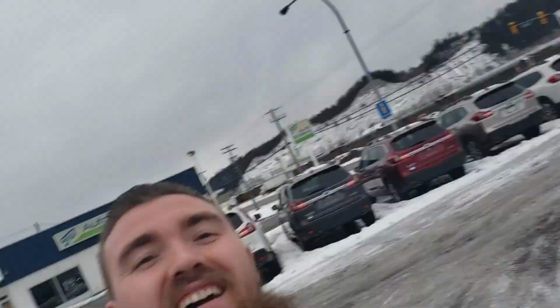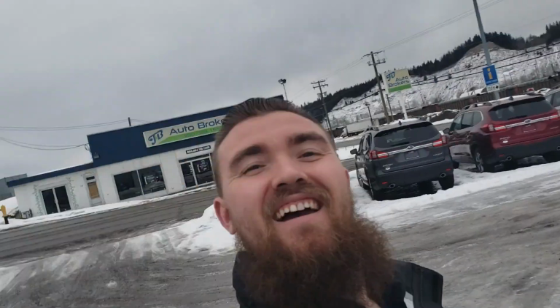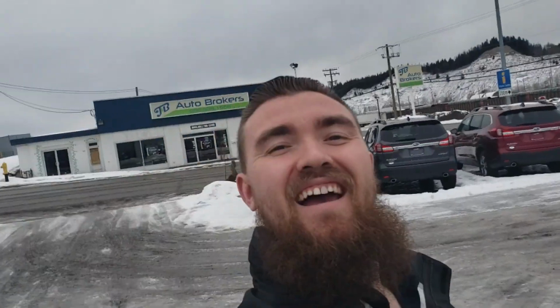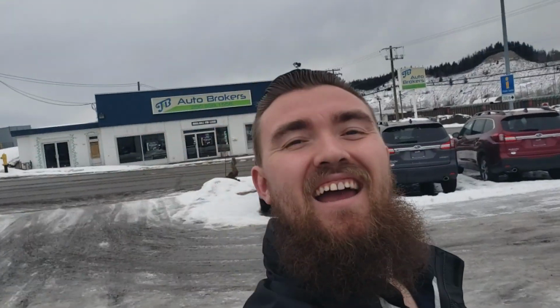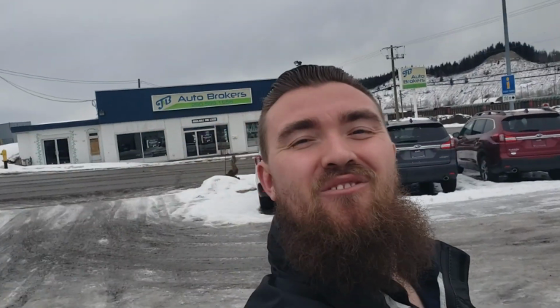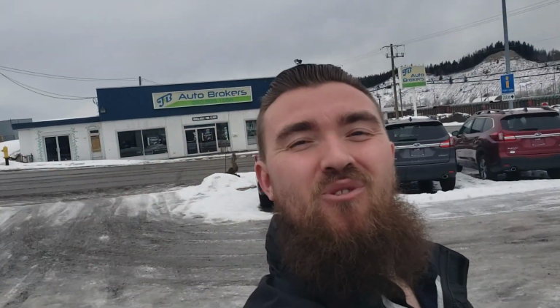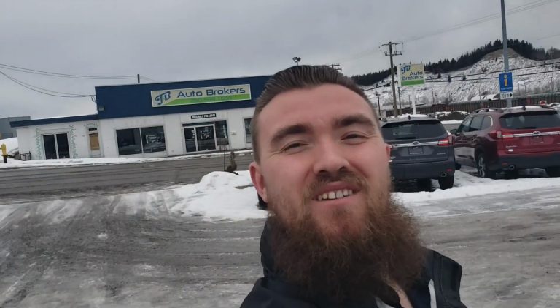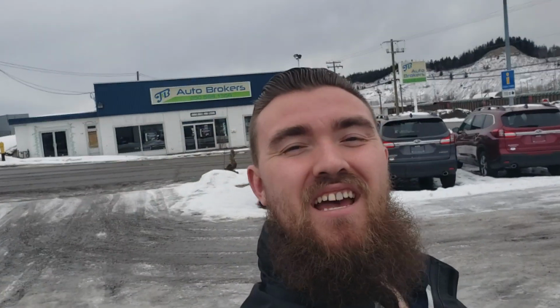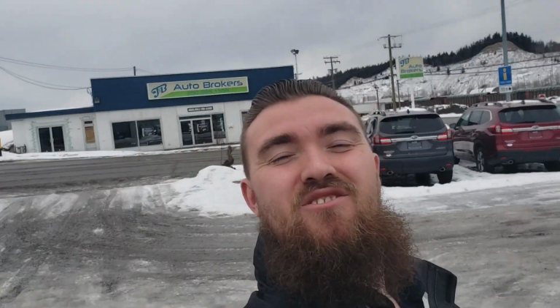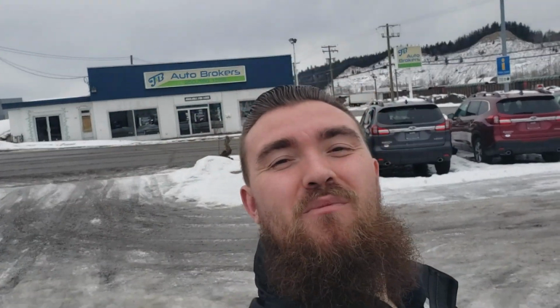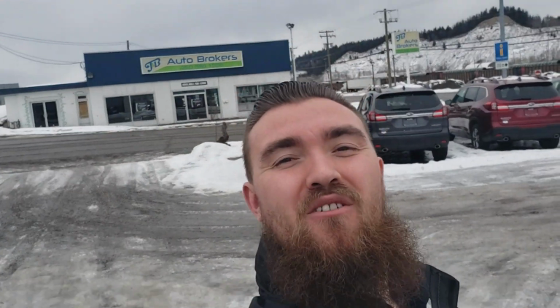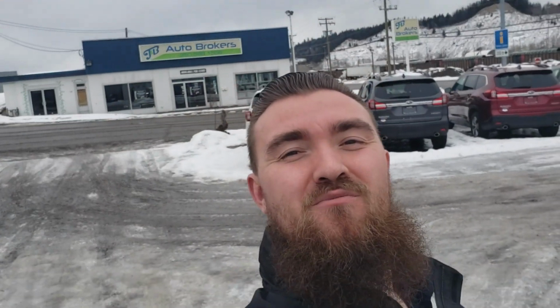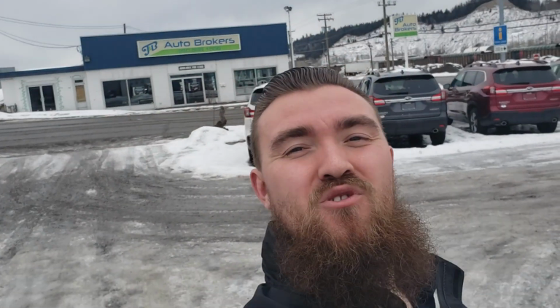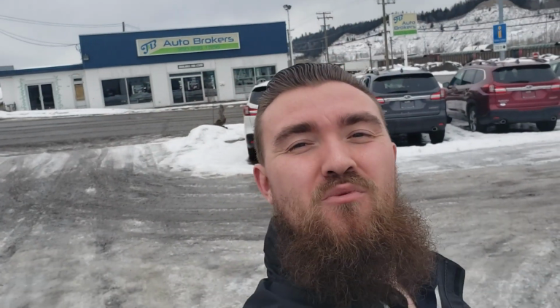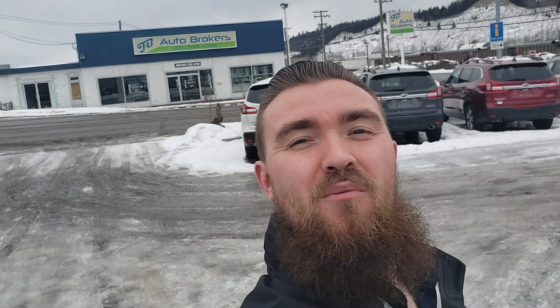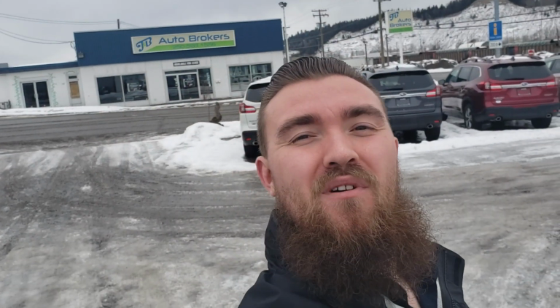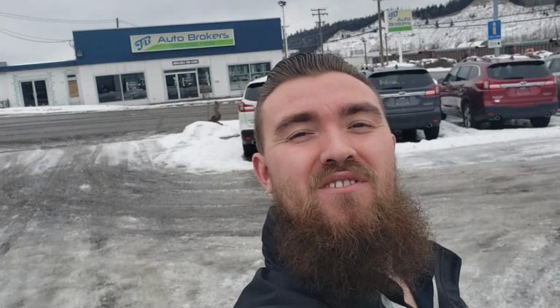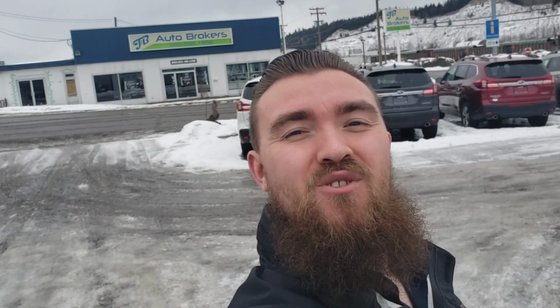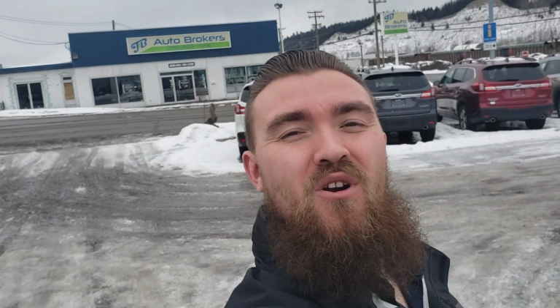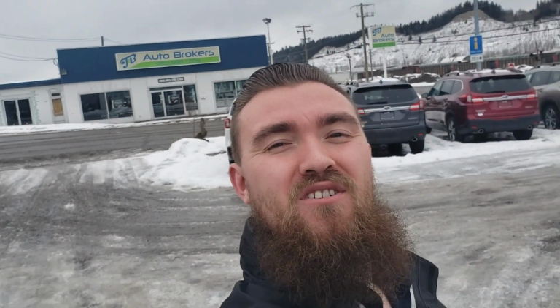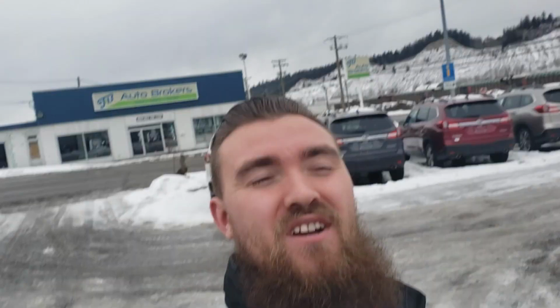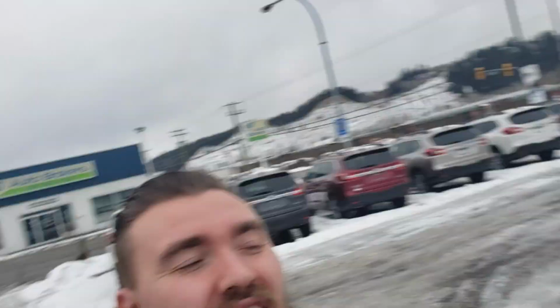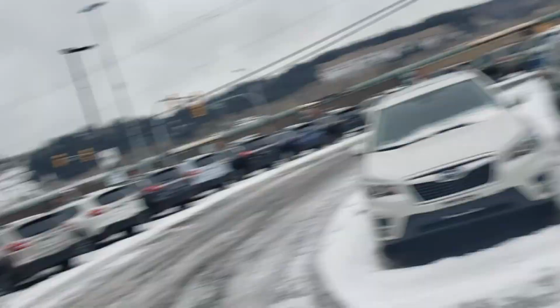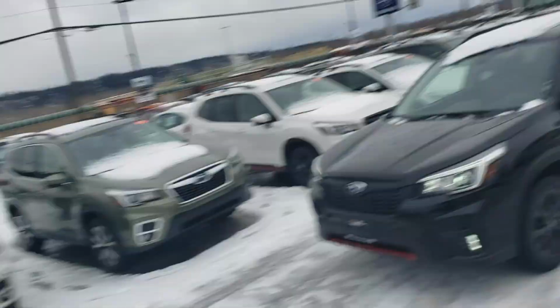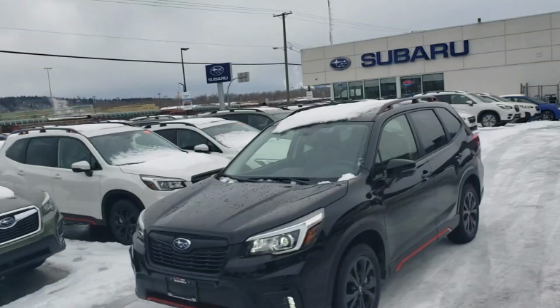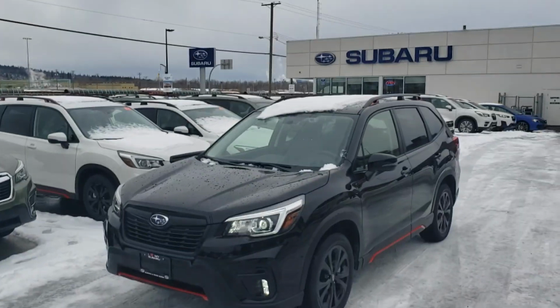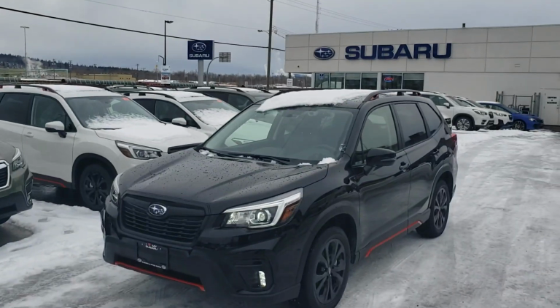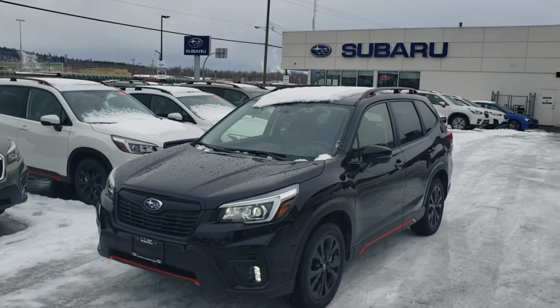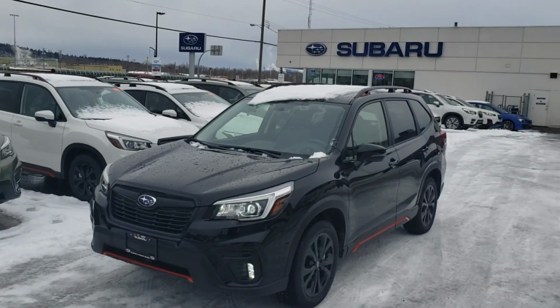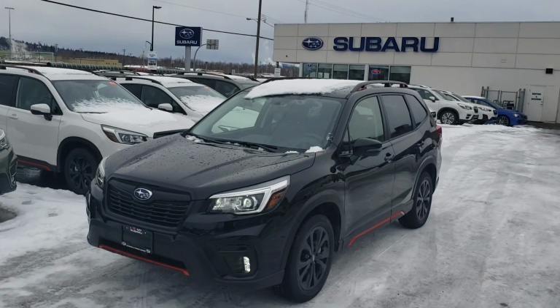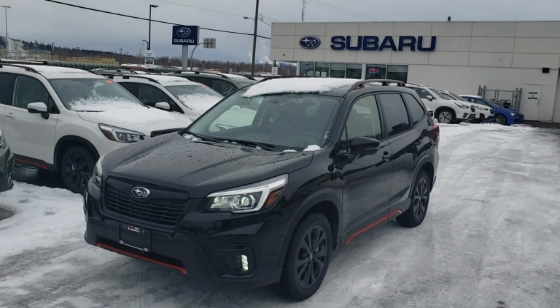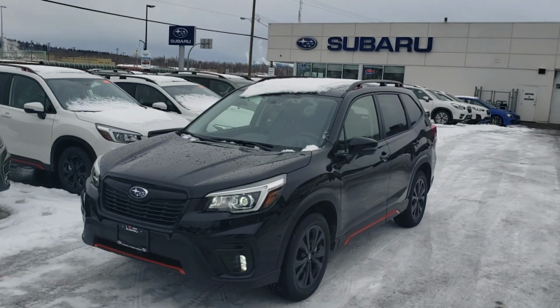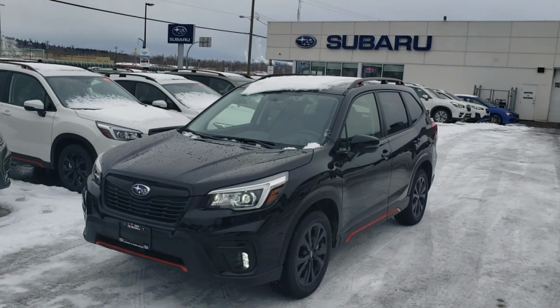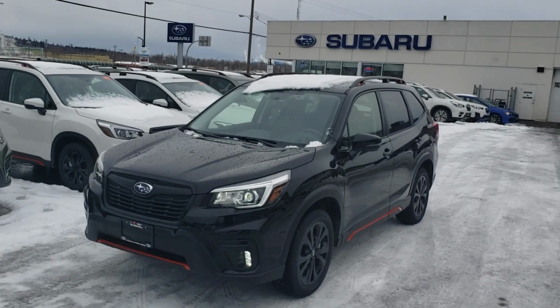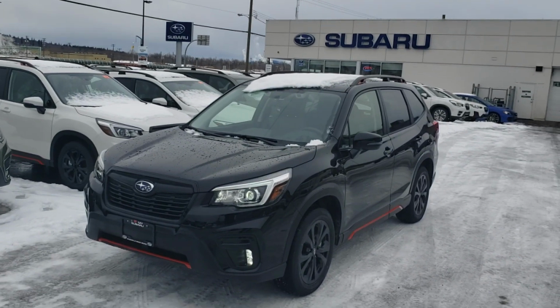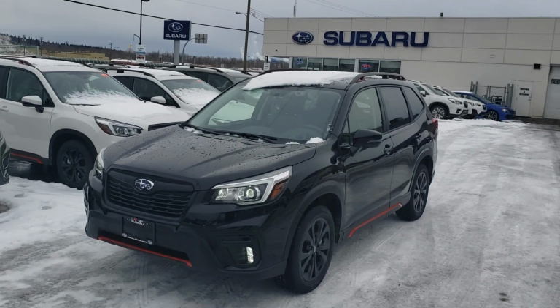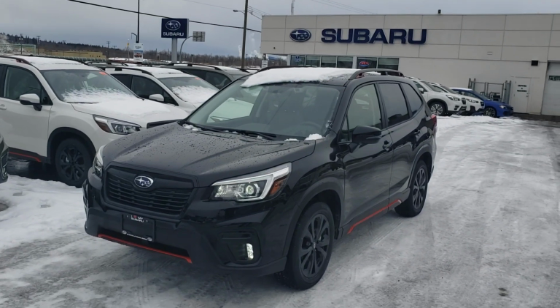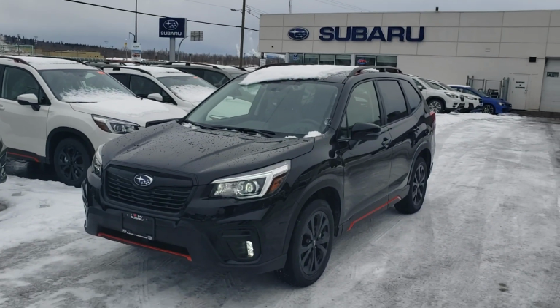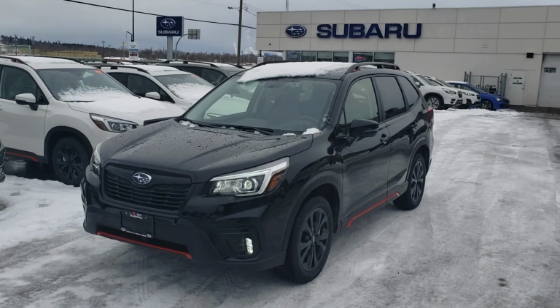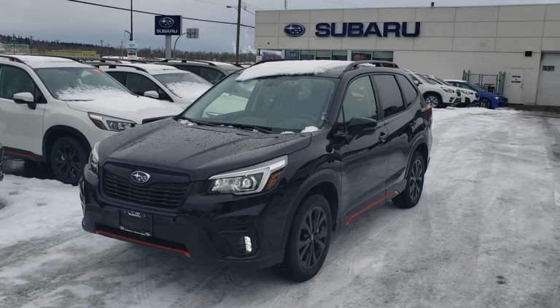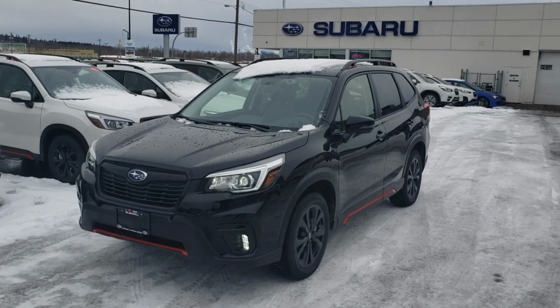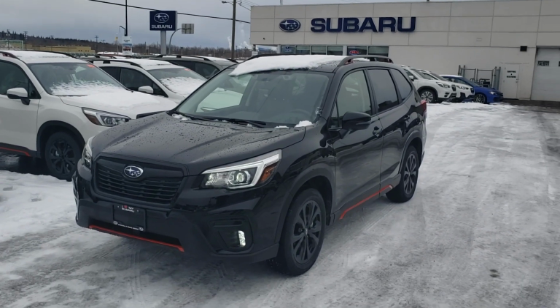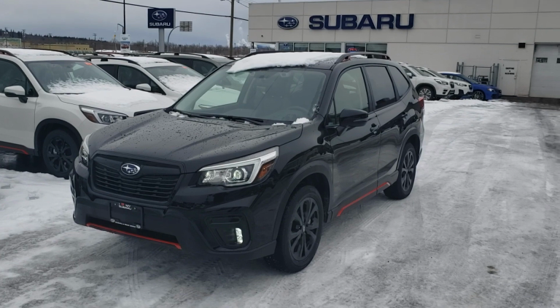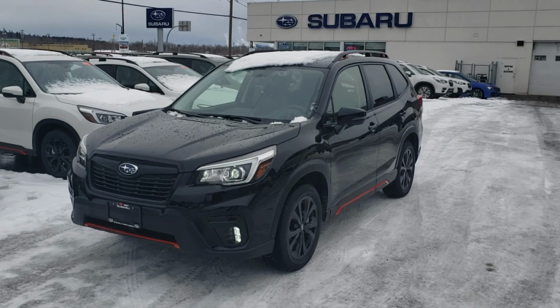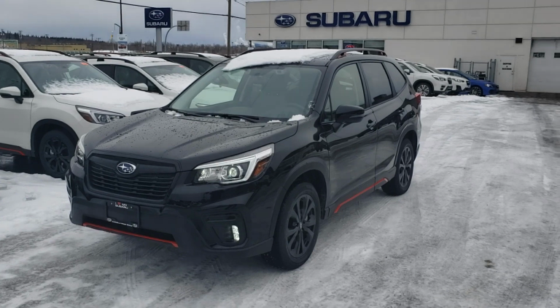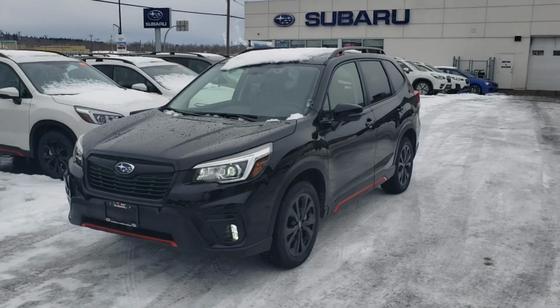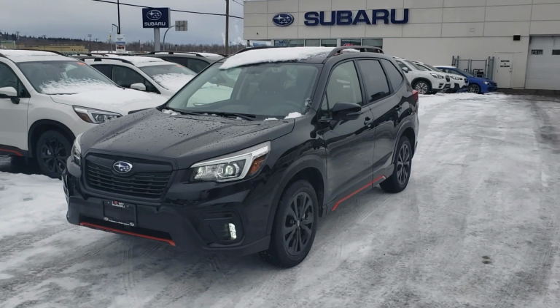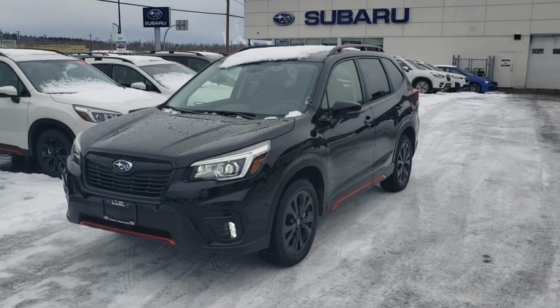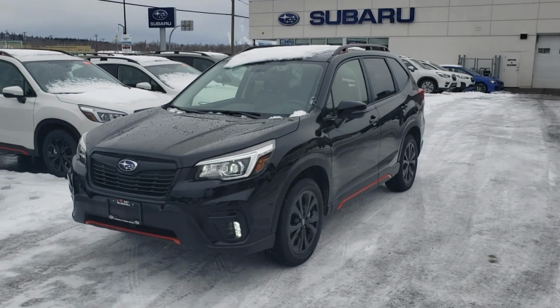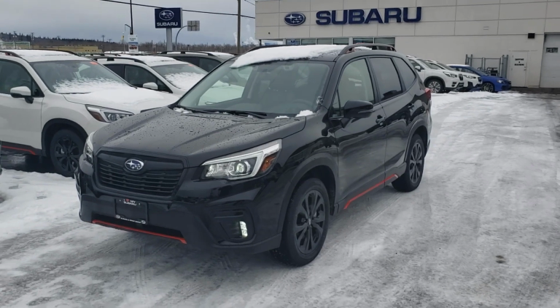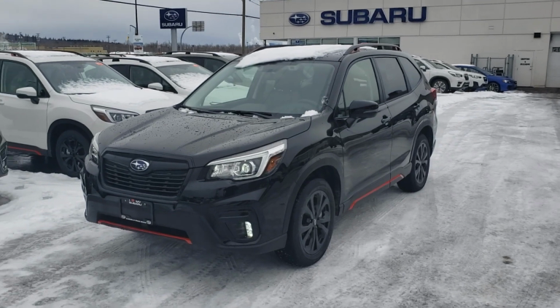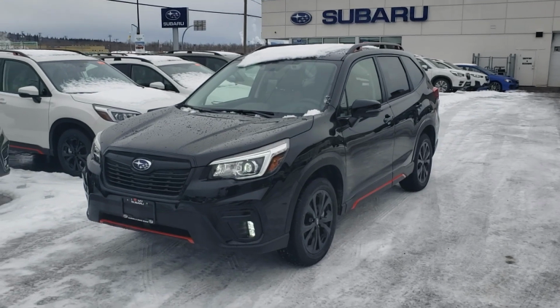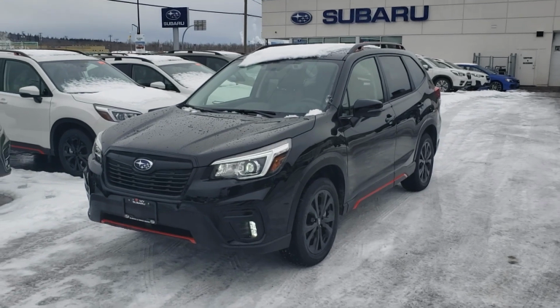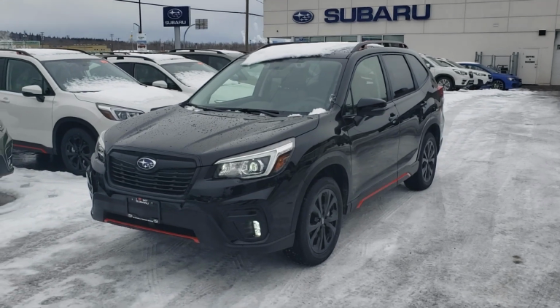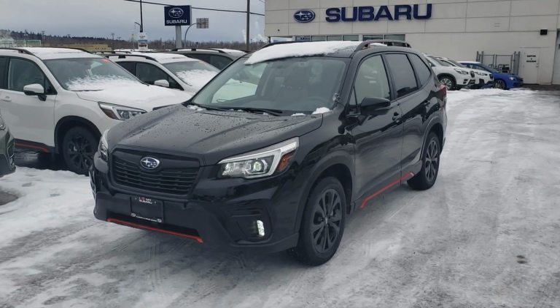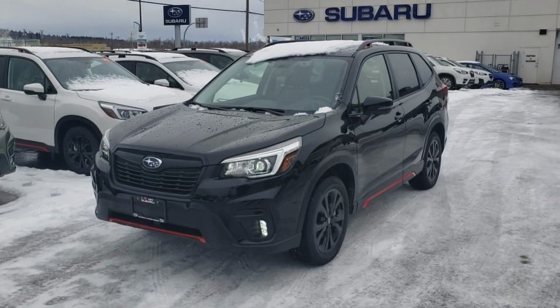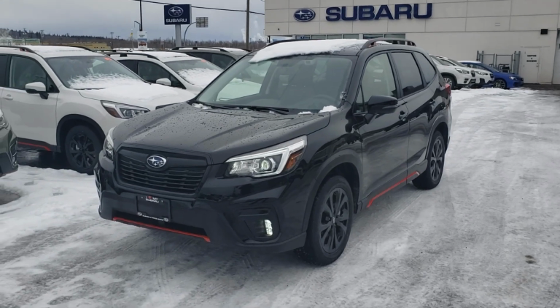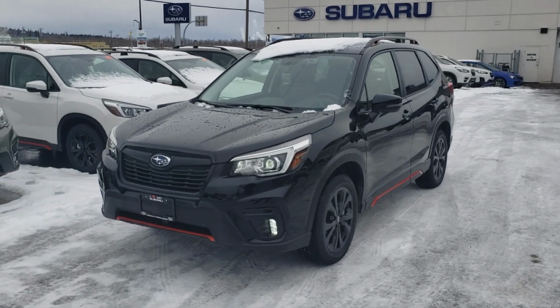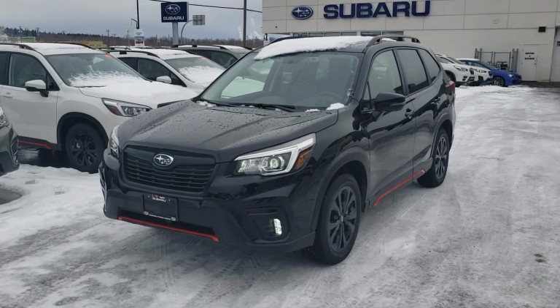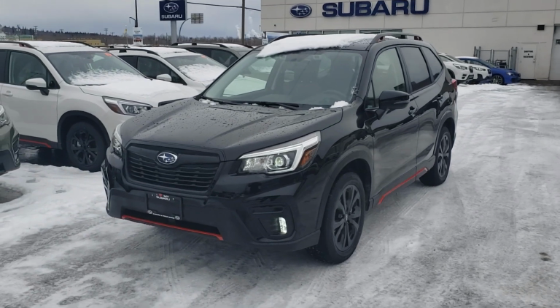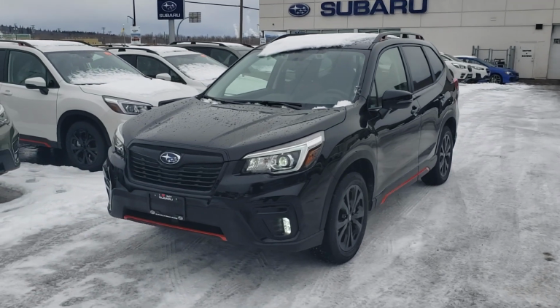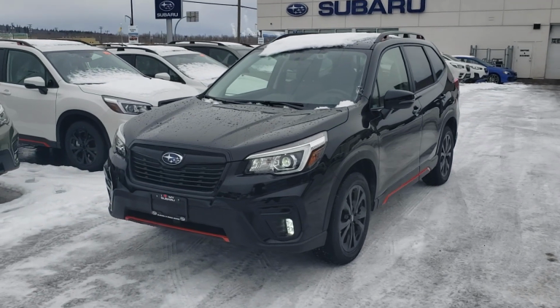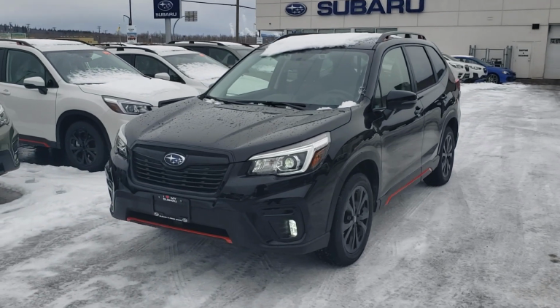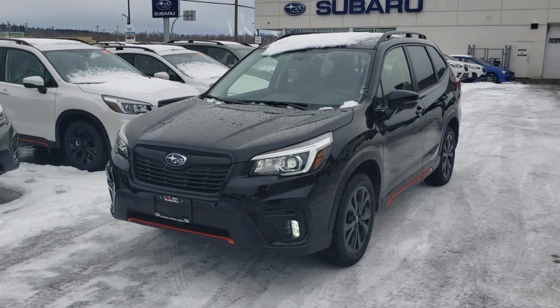Hey everyone, Tyson from Eltham Subaru Print Storage here. This is our 2020 Subaru Forester Sport in black.